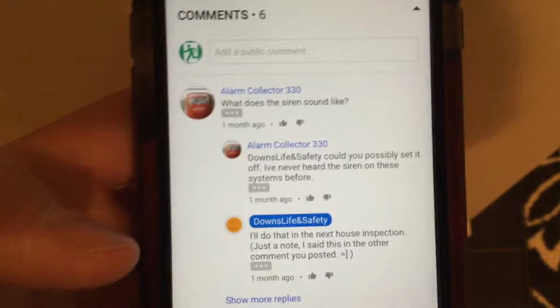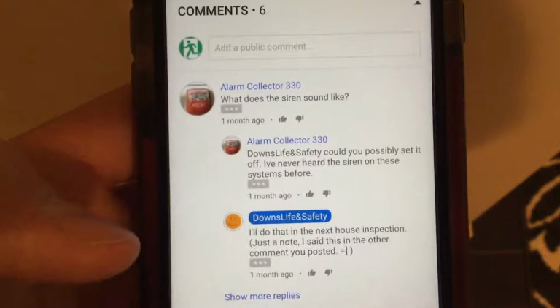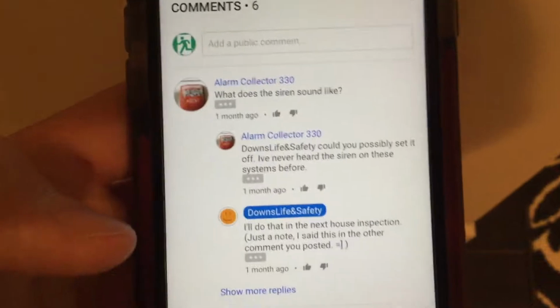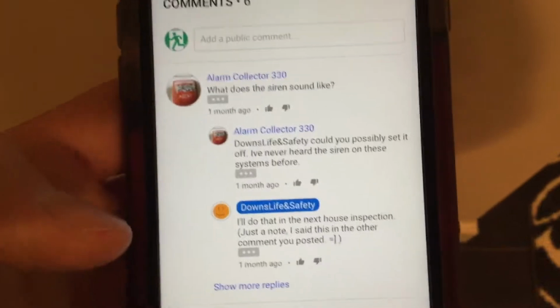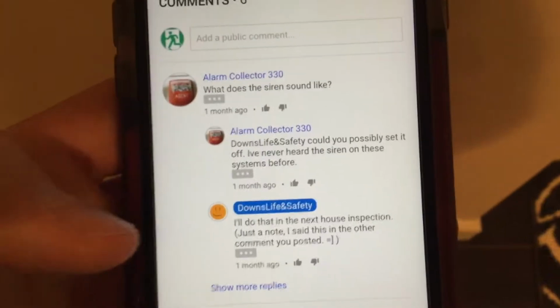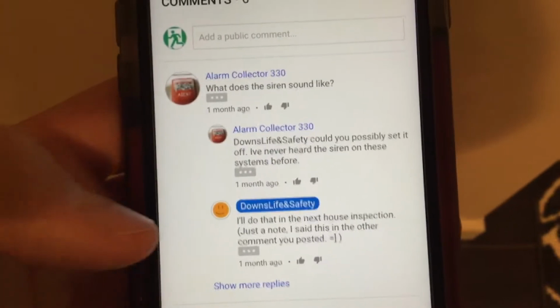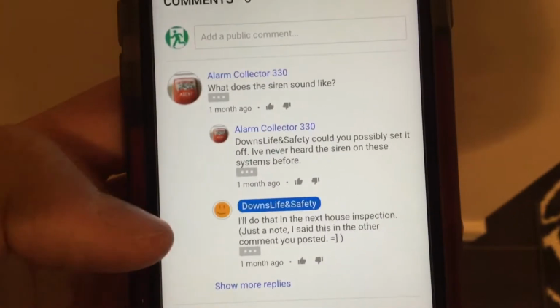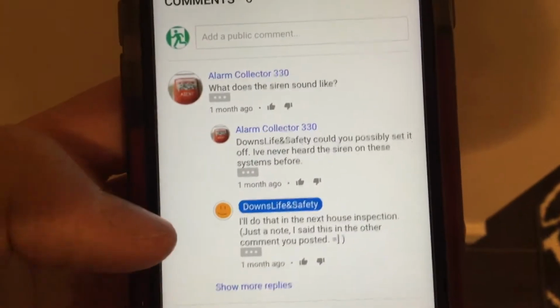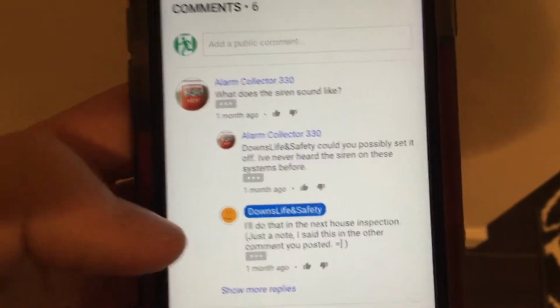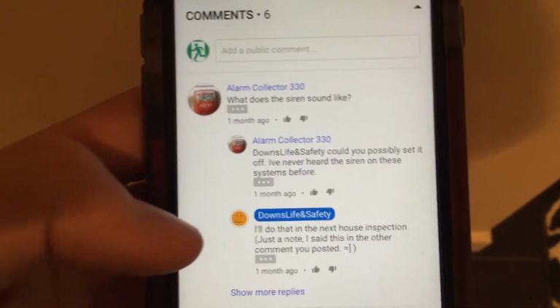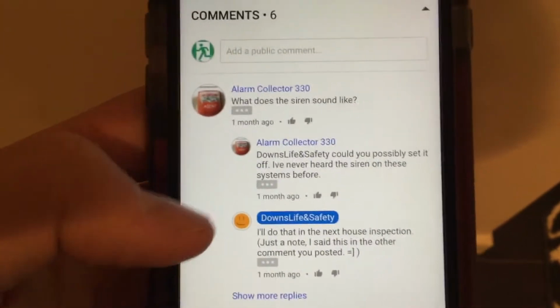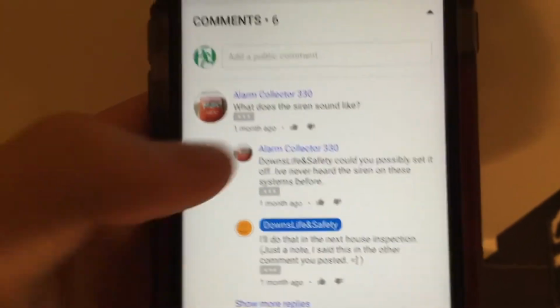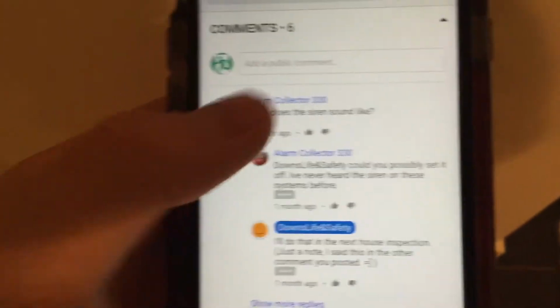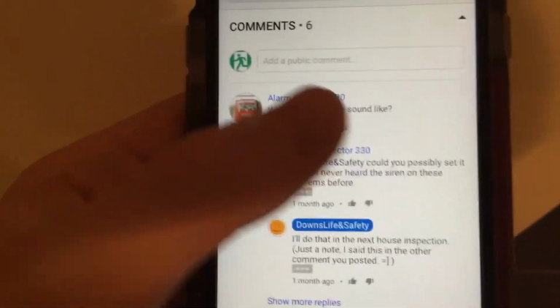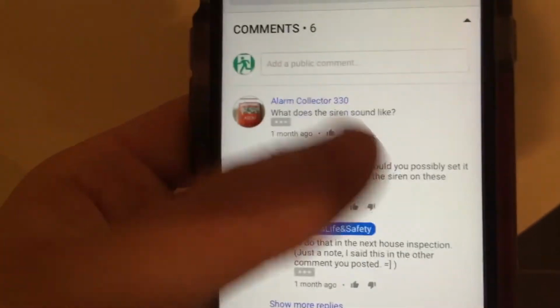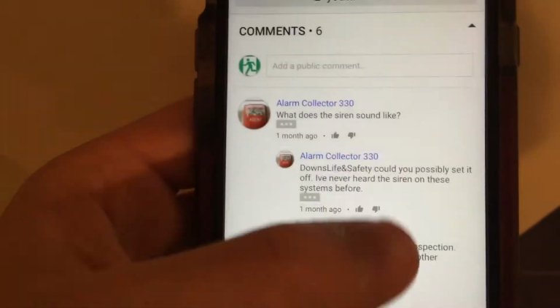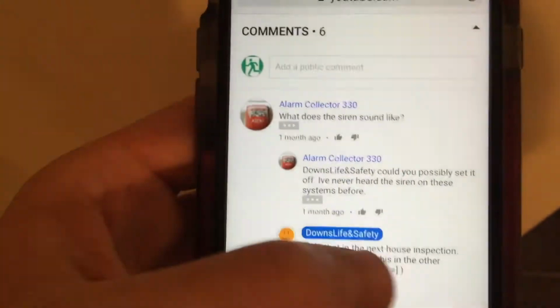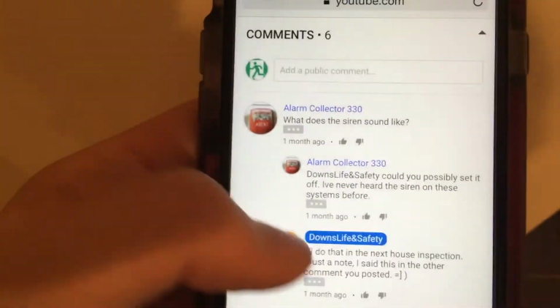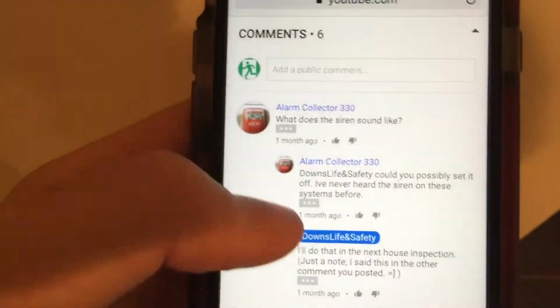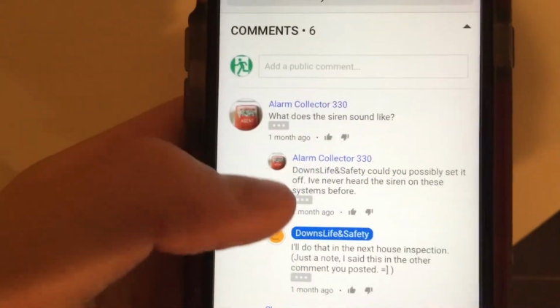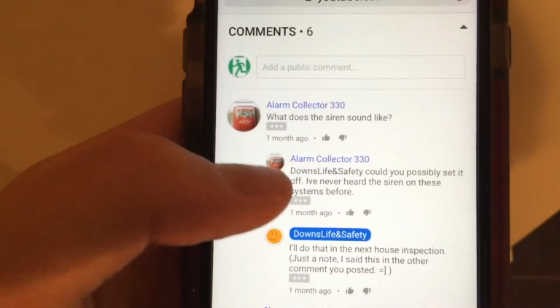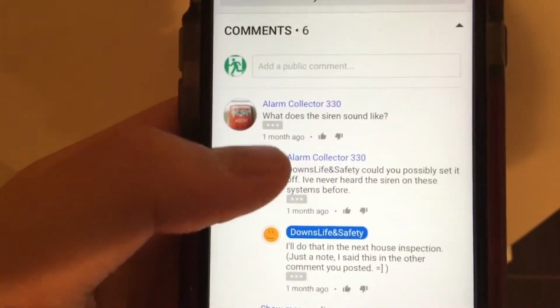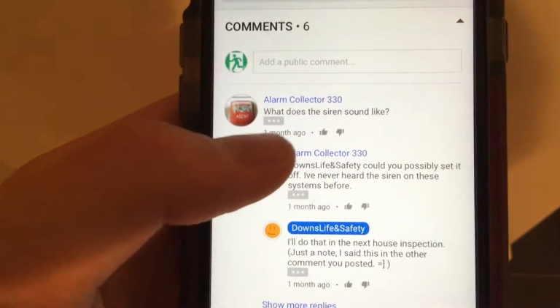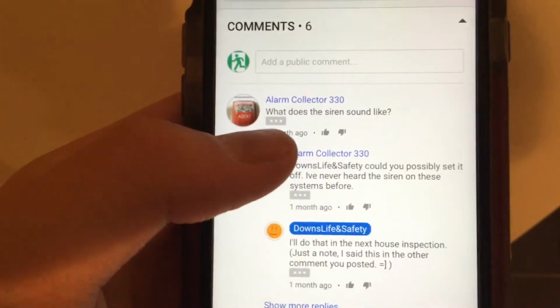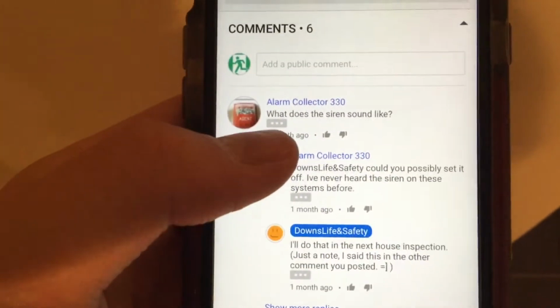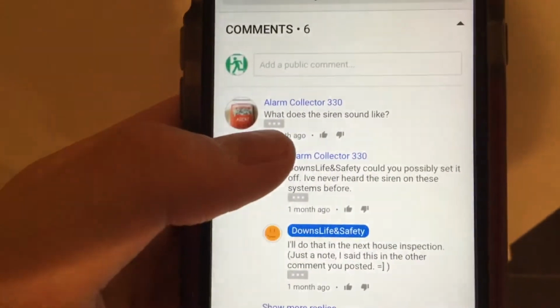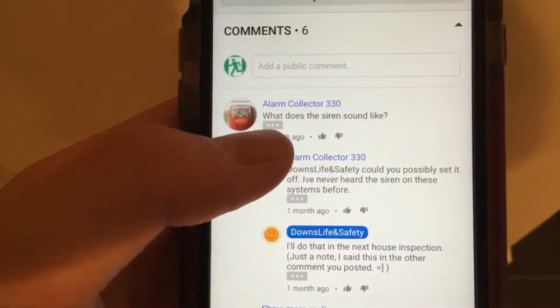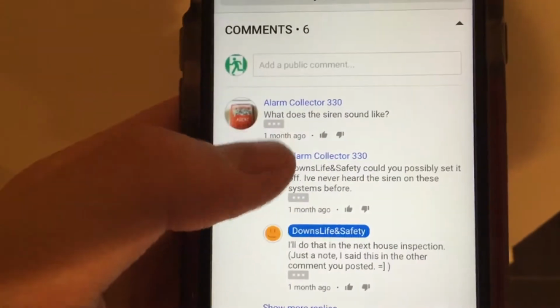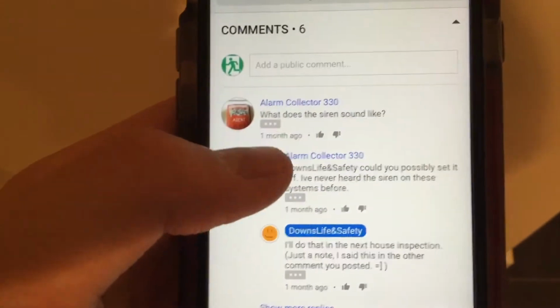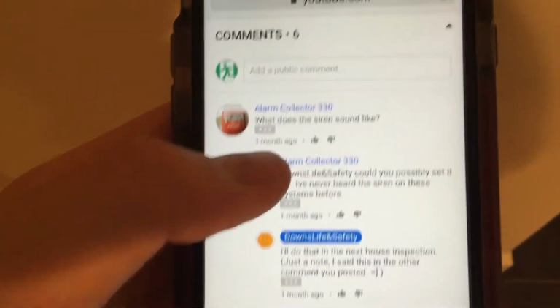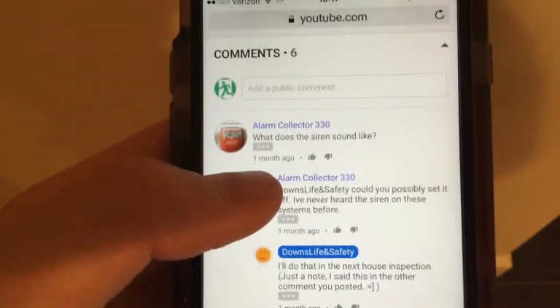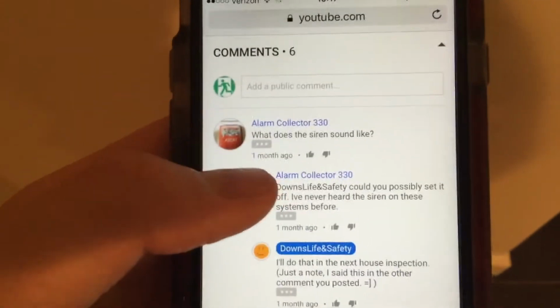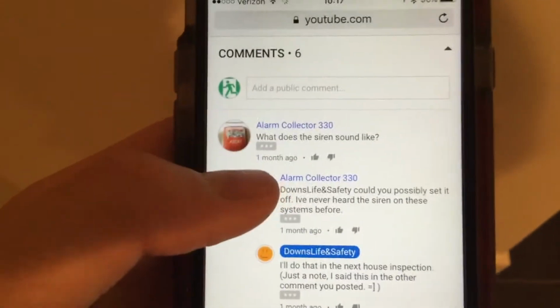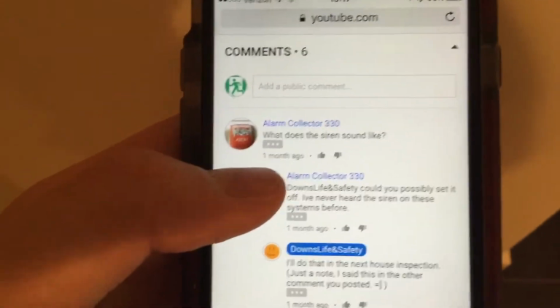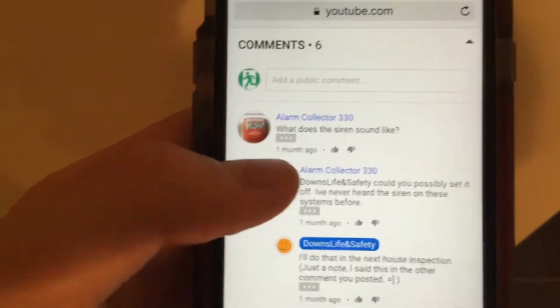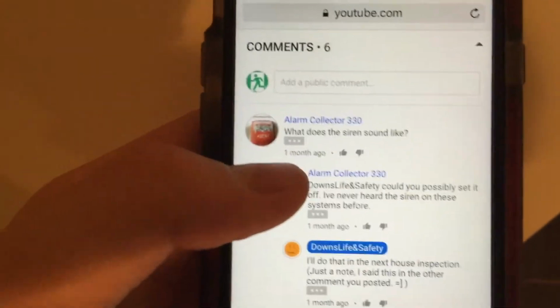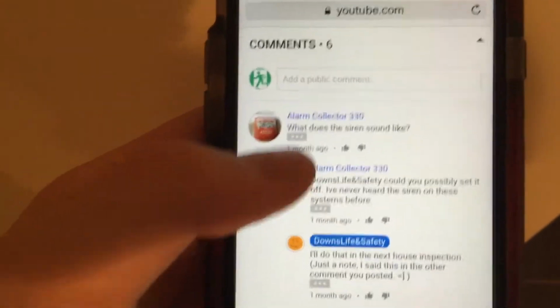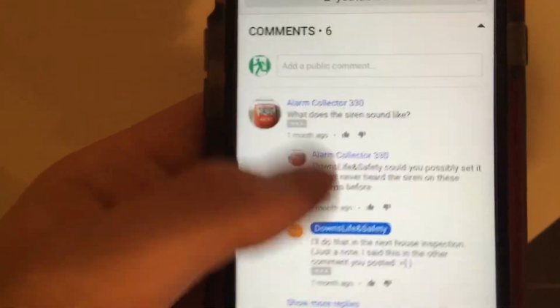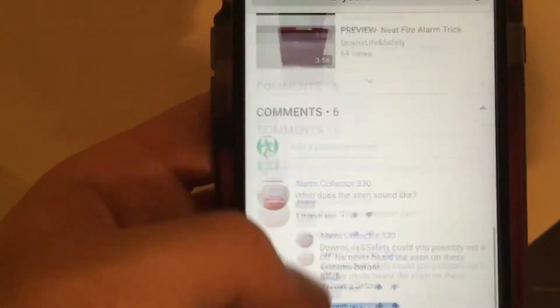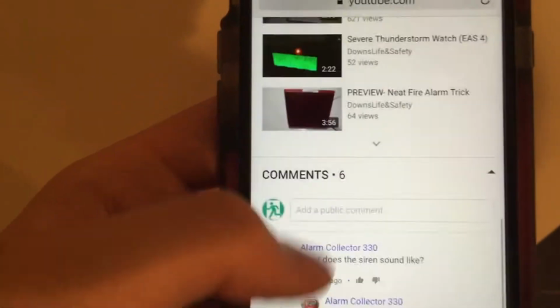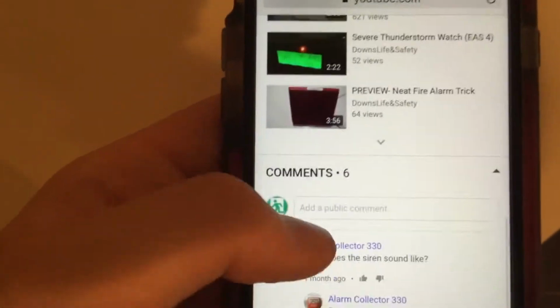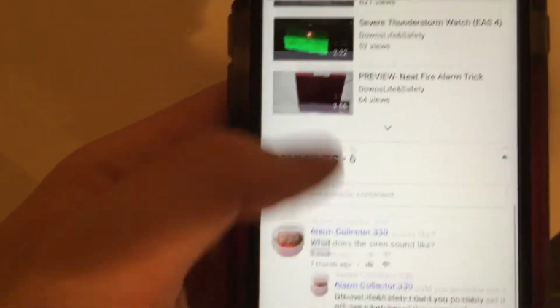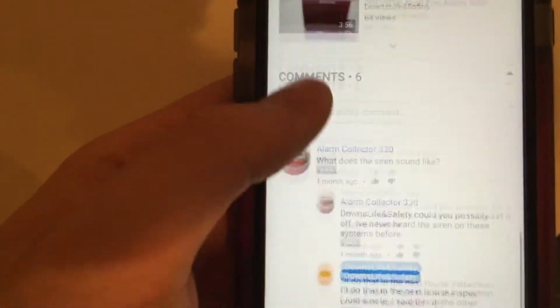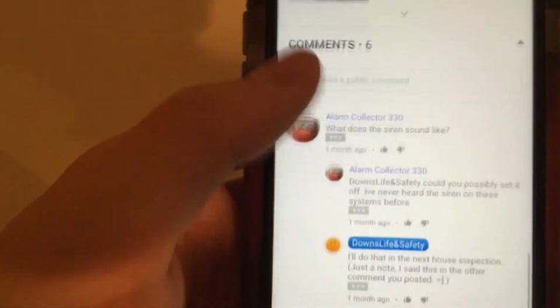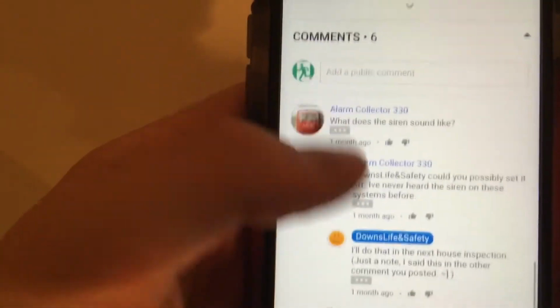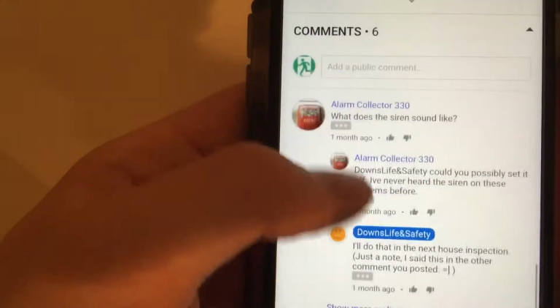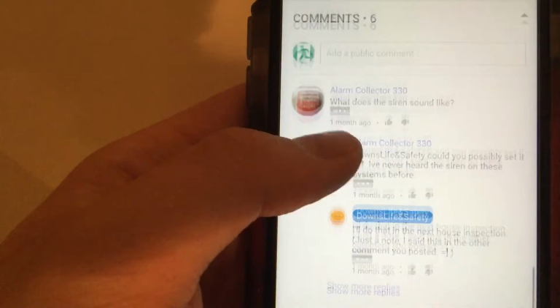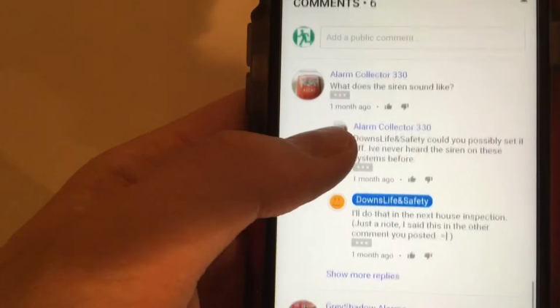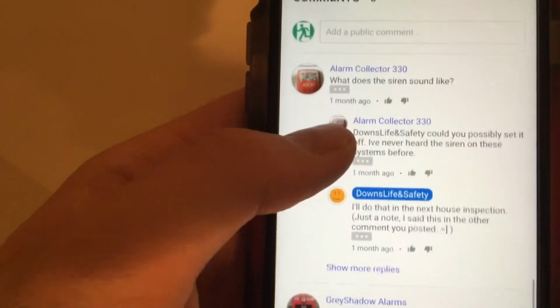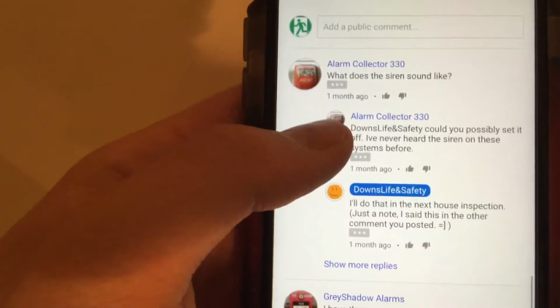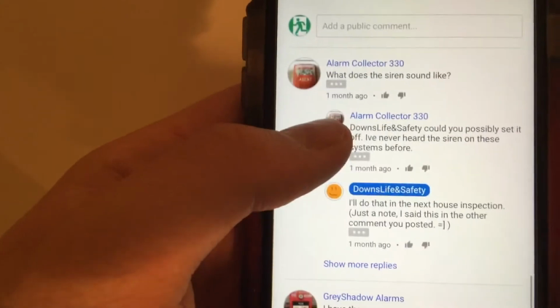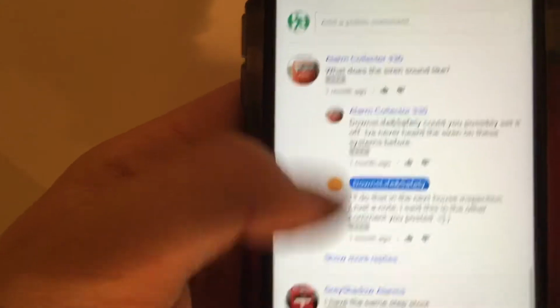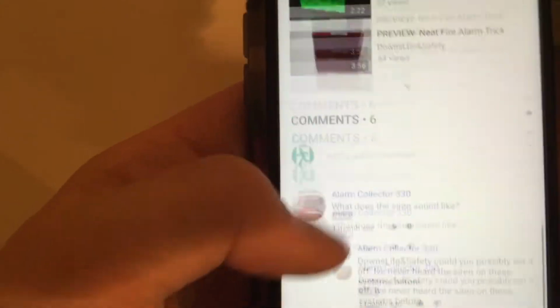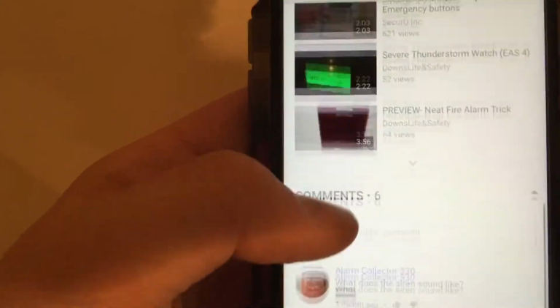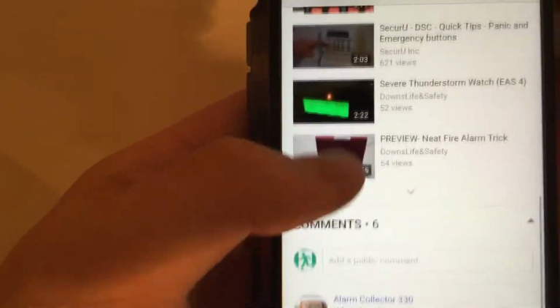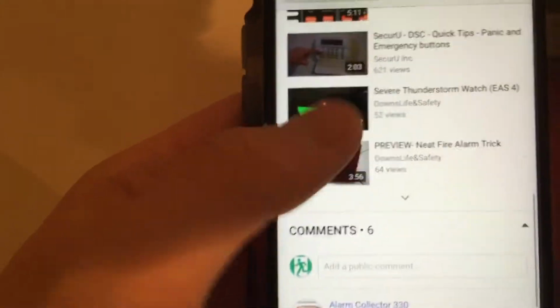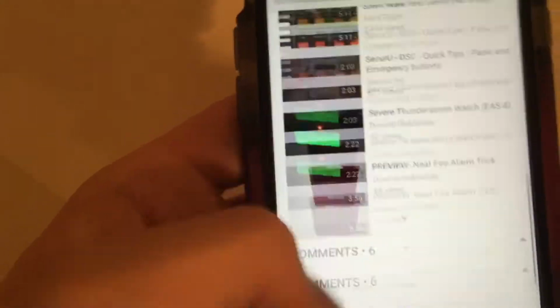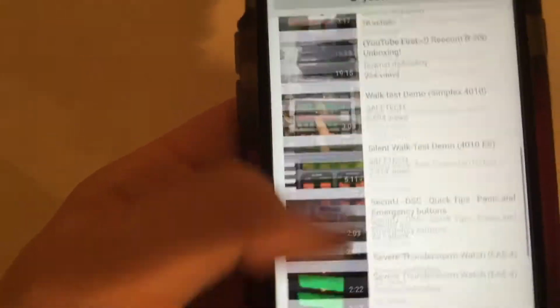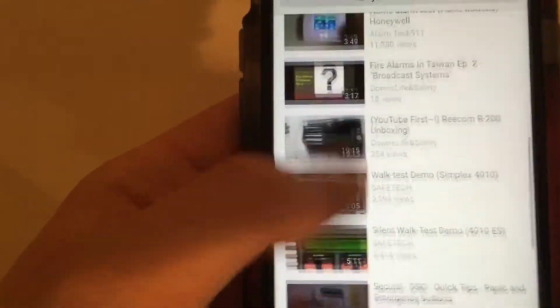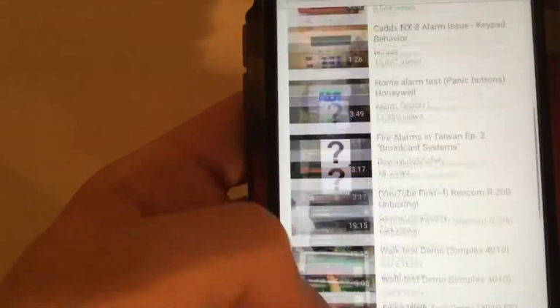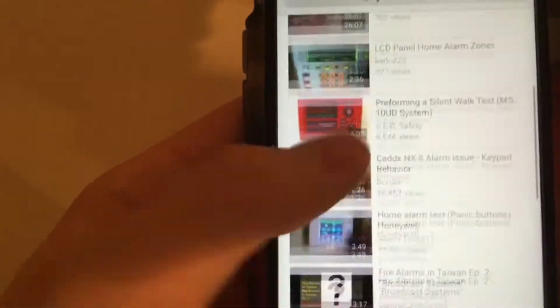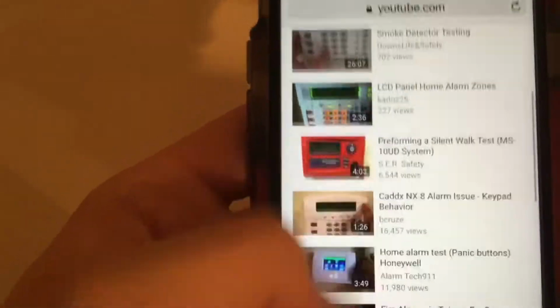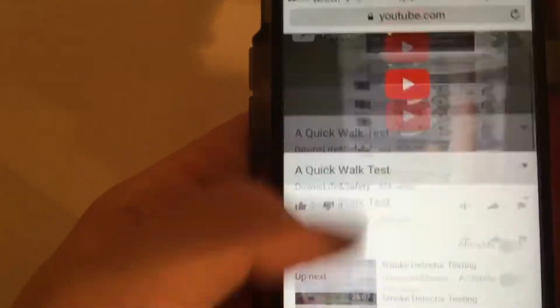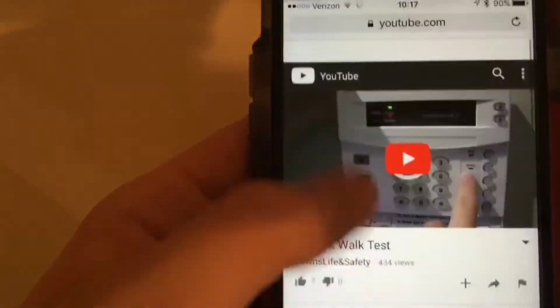This test has been requested by AlarmCollector330, so AlarmCollector330, you're going to be very happy that I'm doing this.